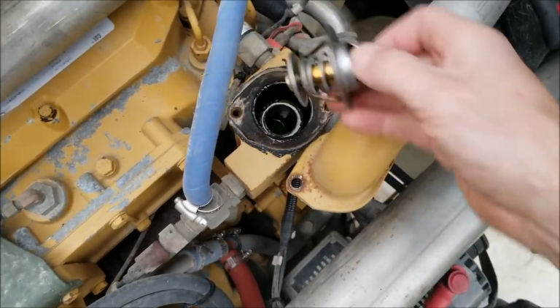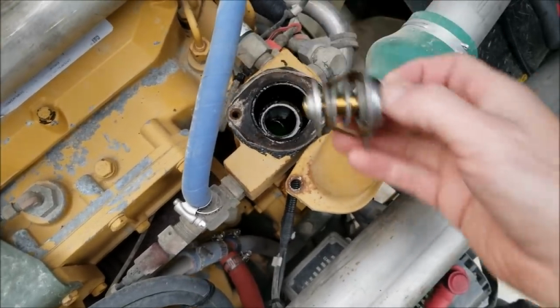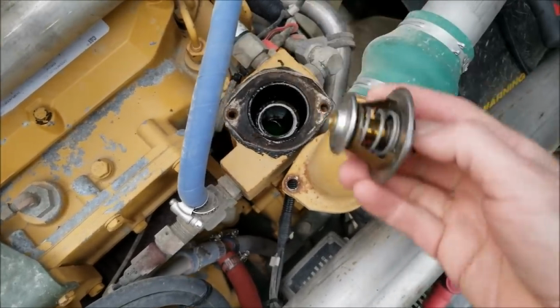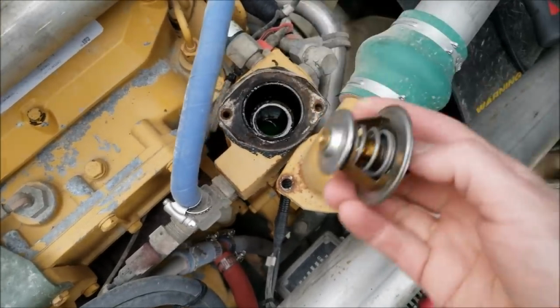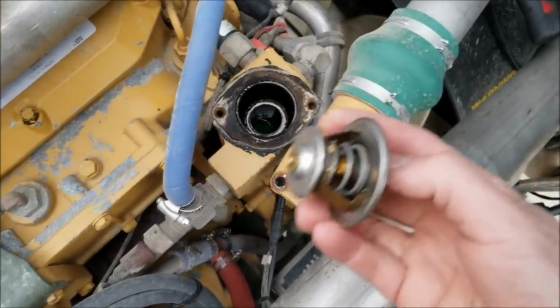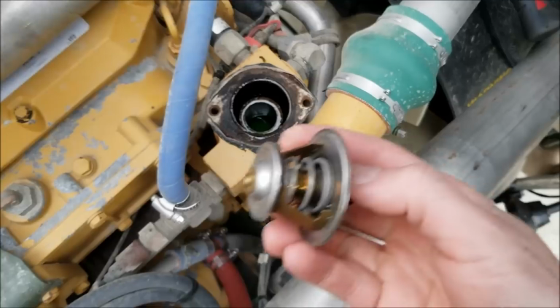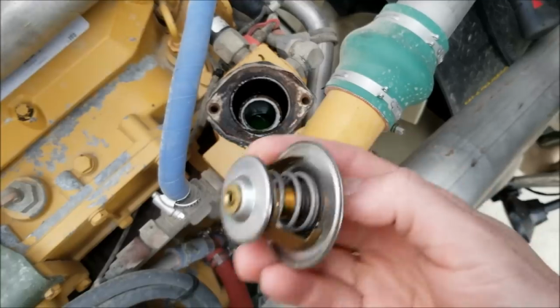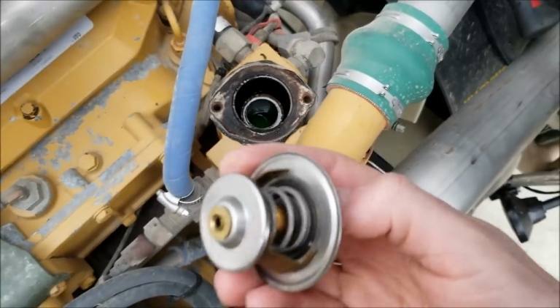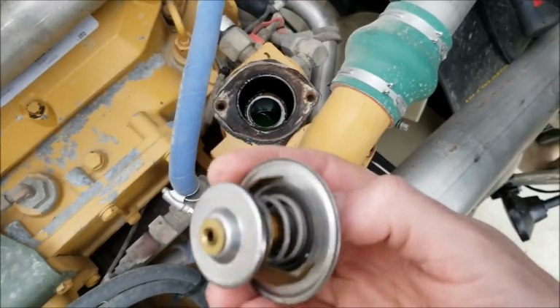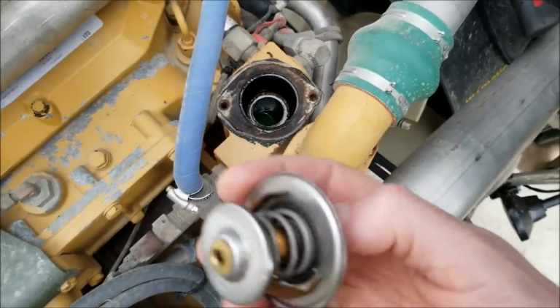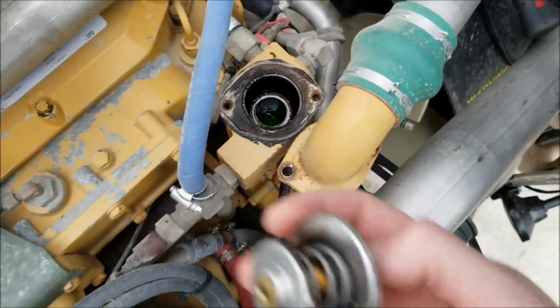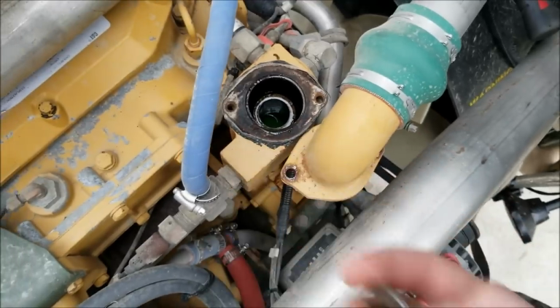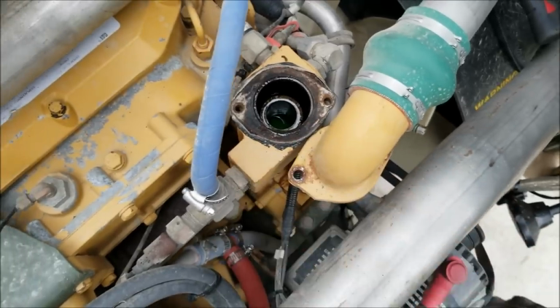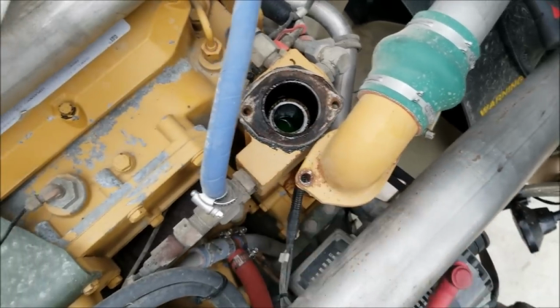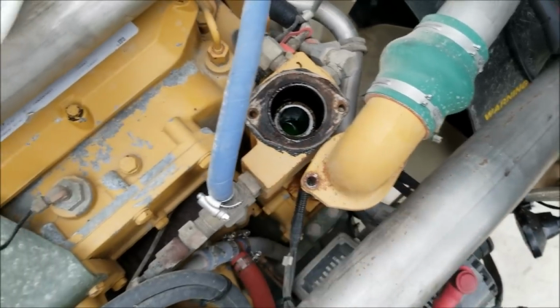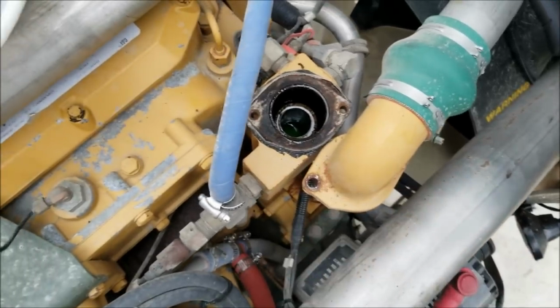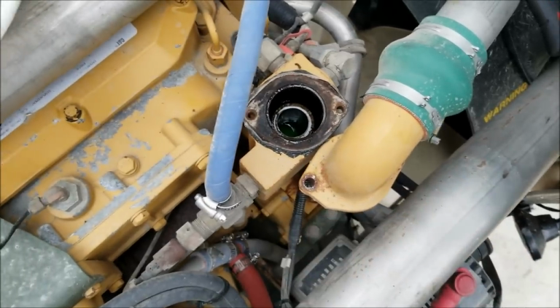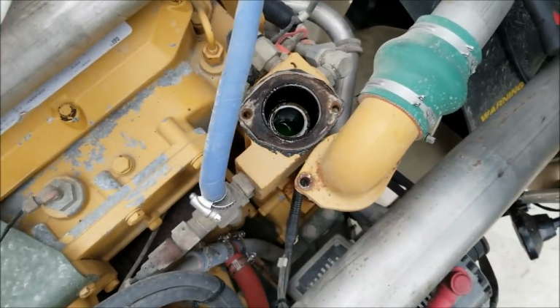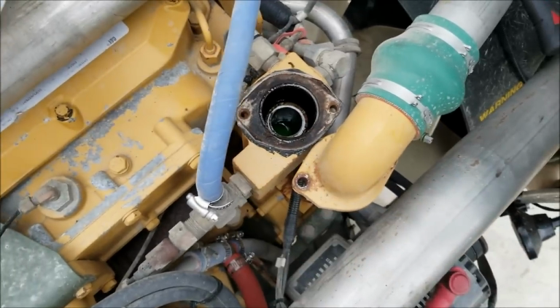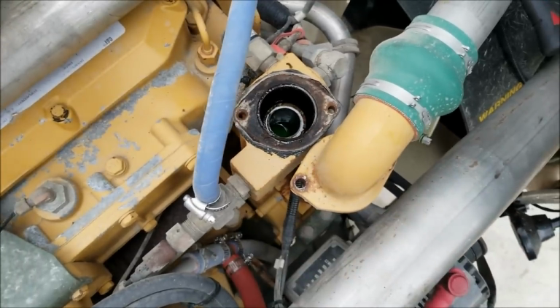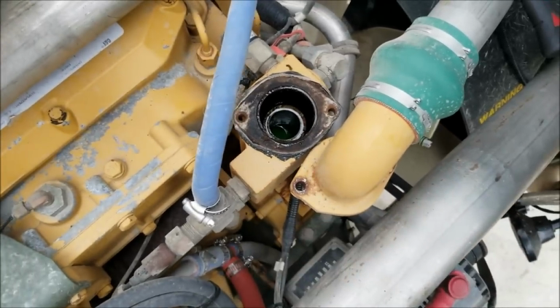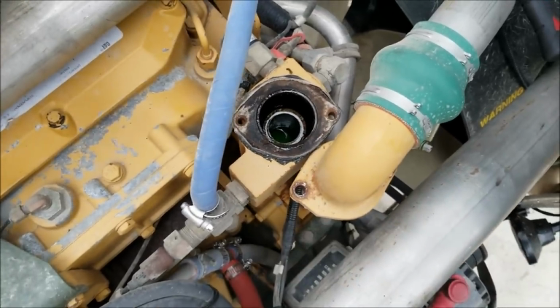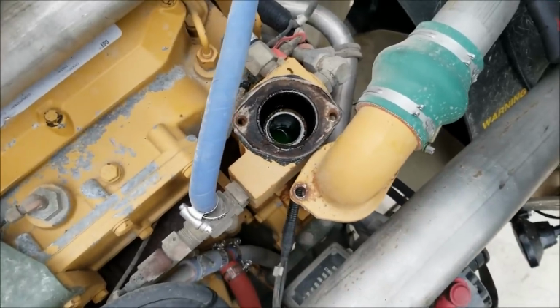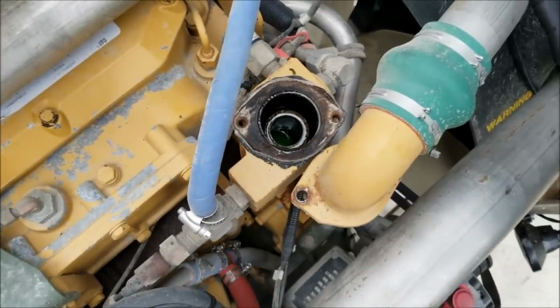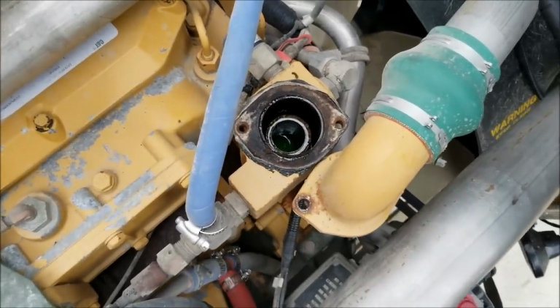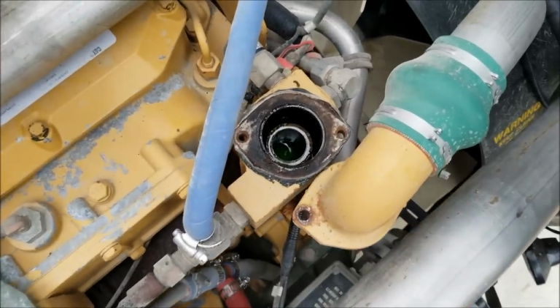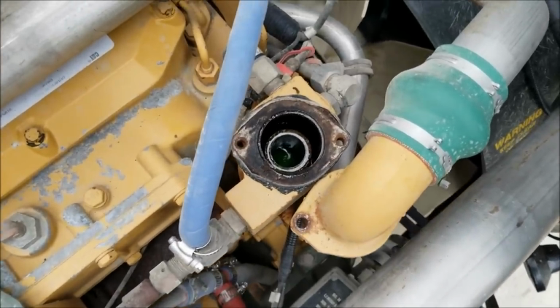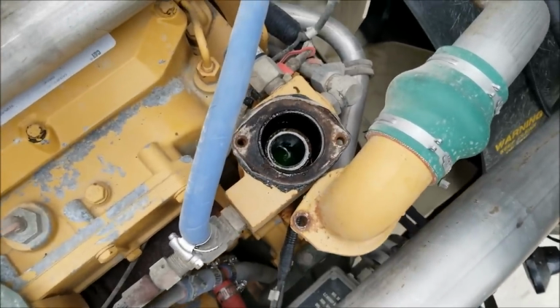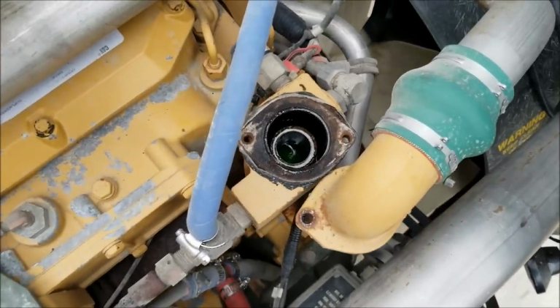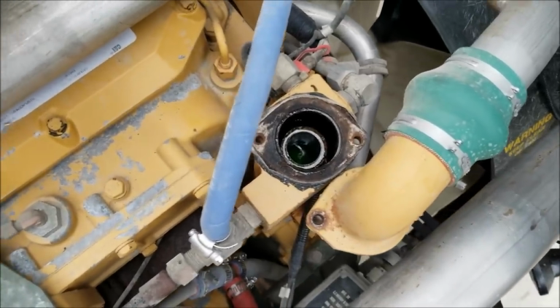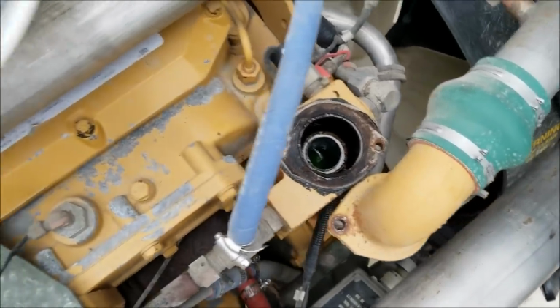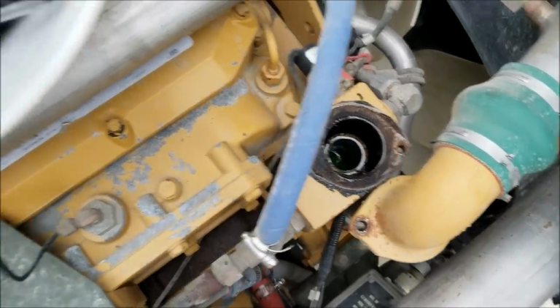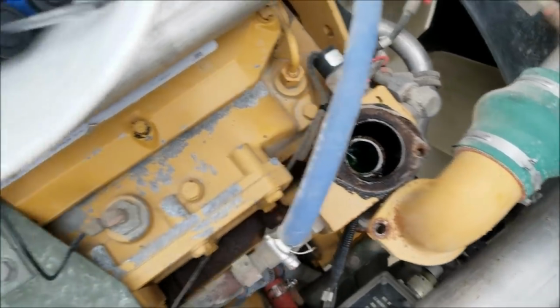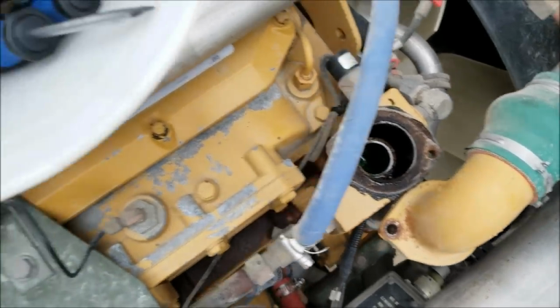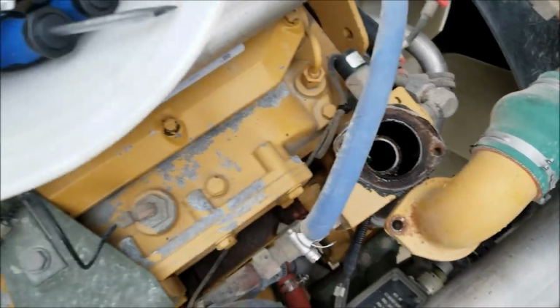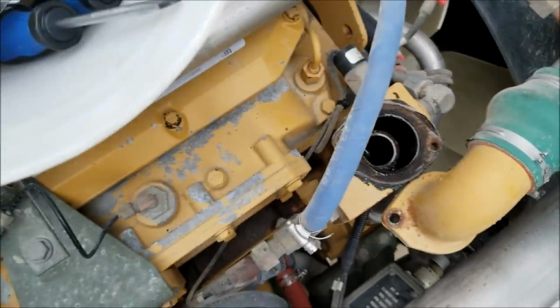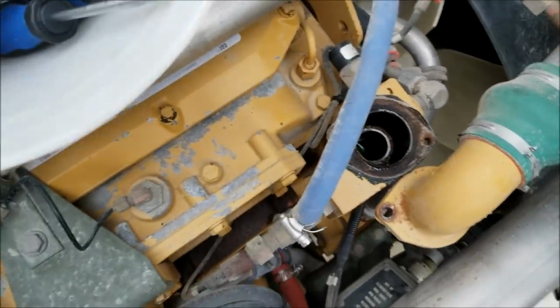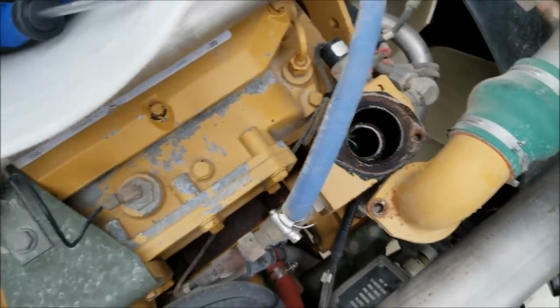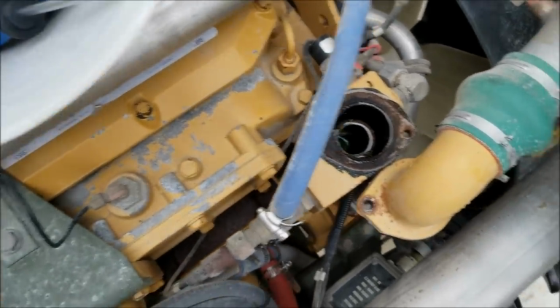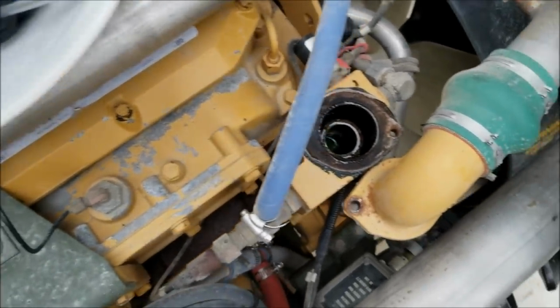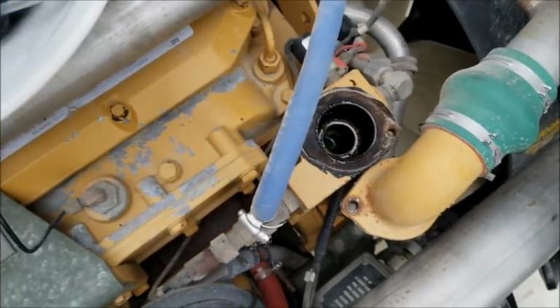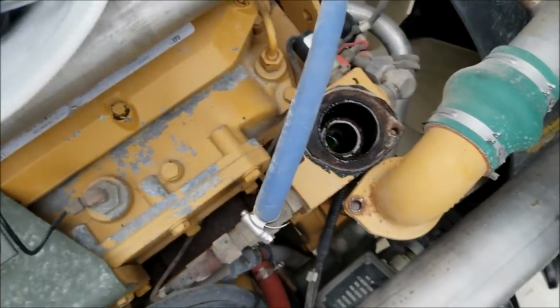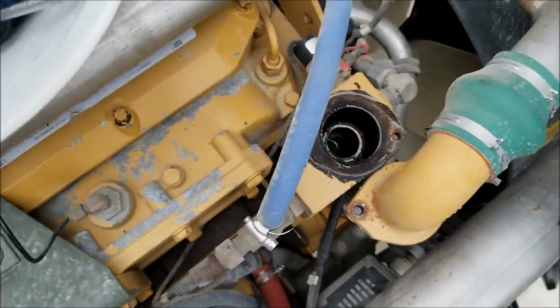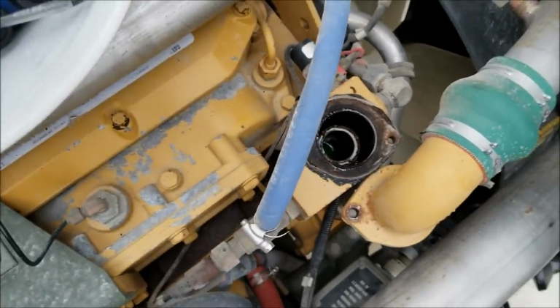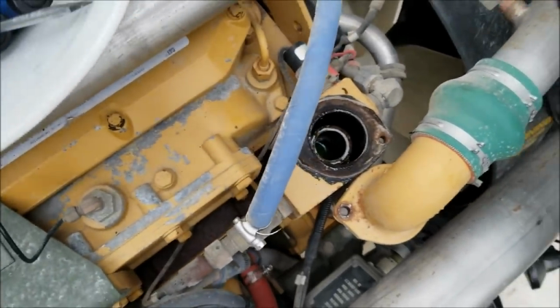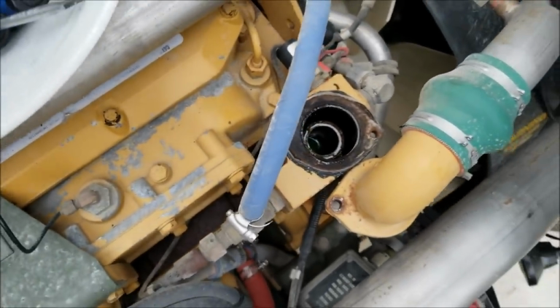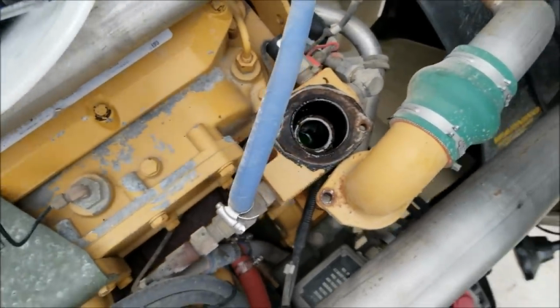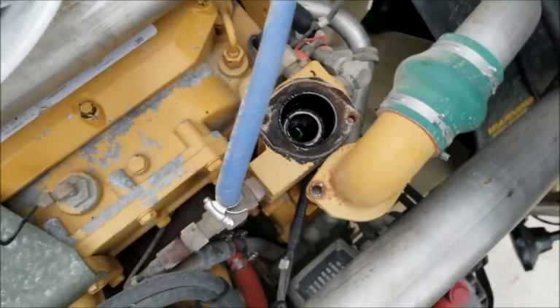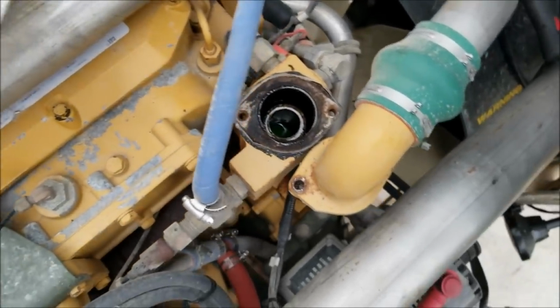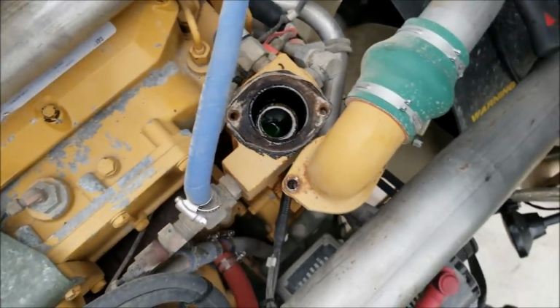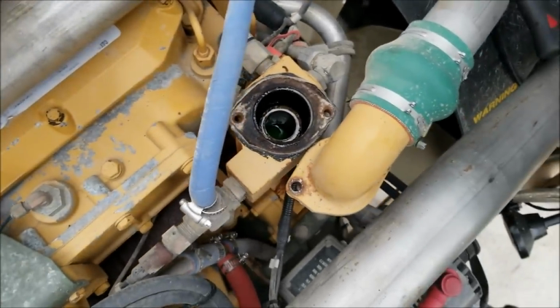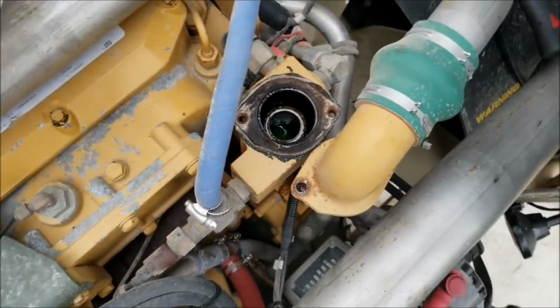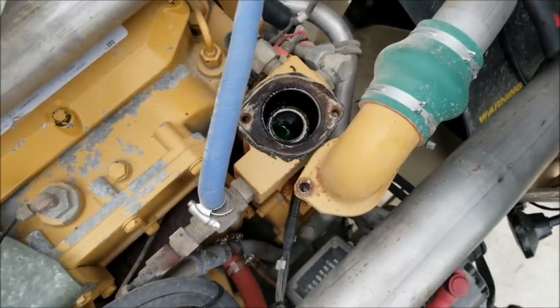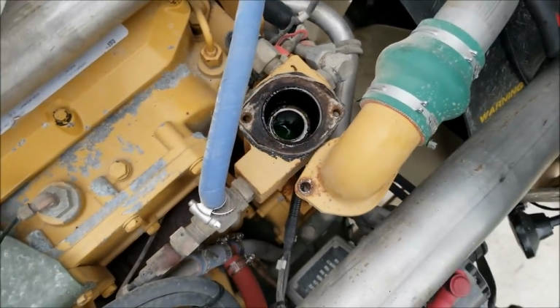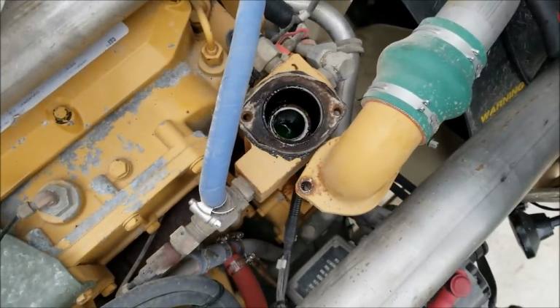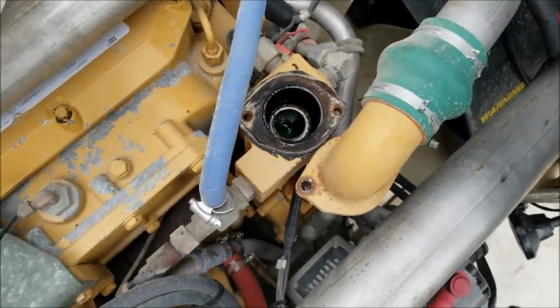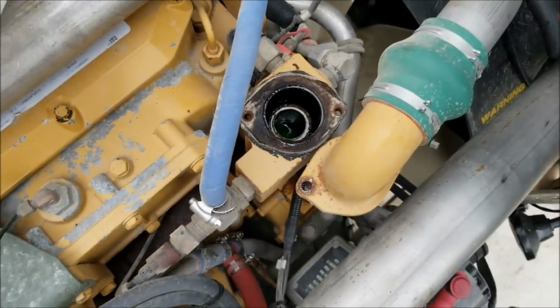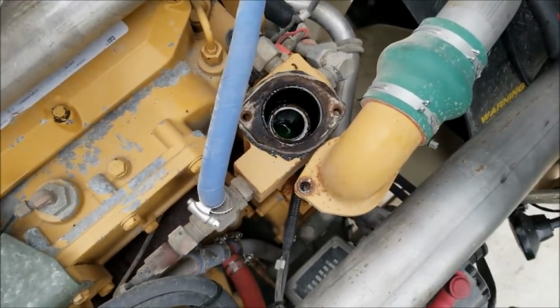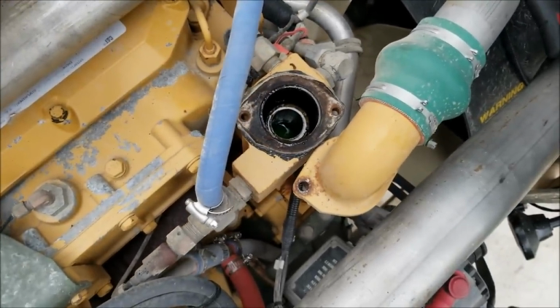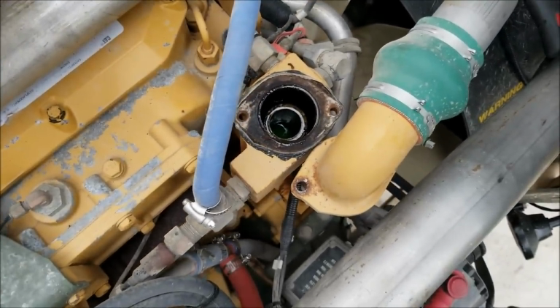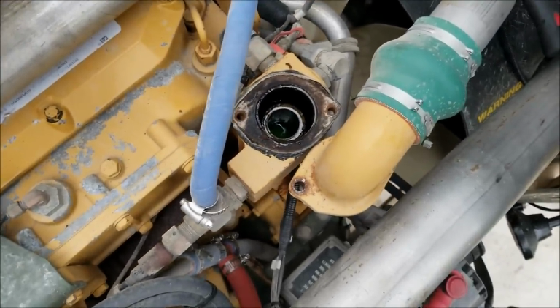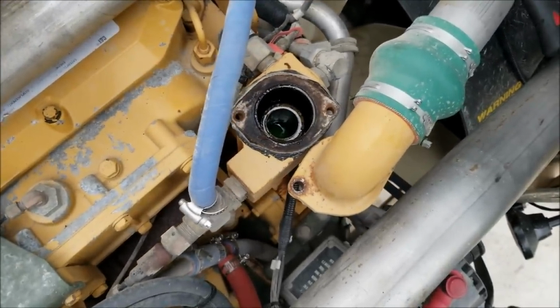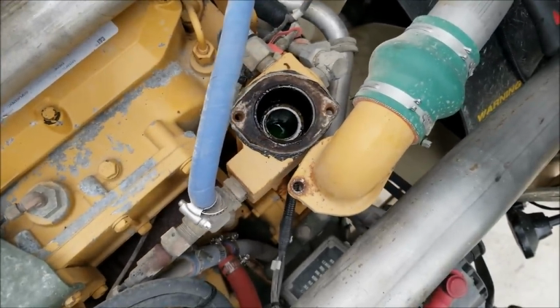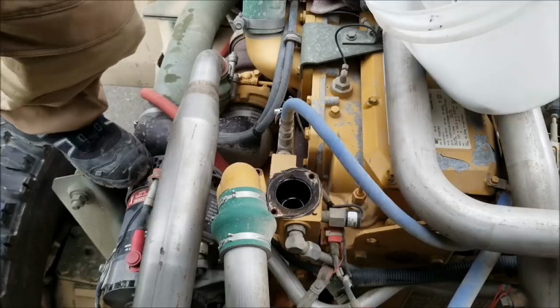Oh, I can't stand it when people repair vehicles wrong. It drives me nuts. Alright, back to it.